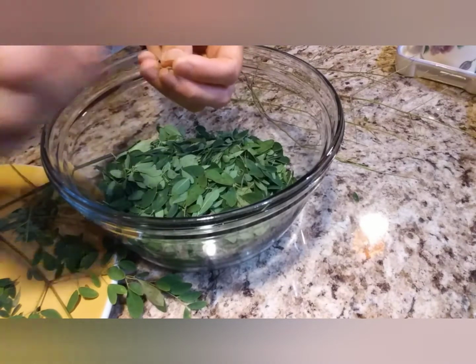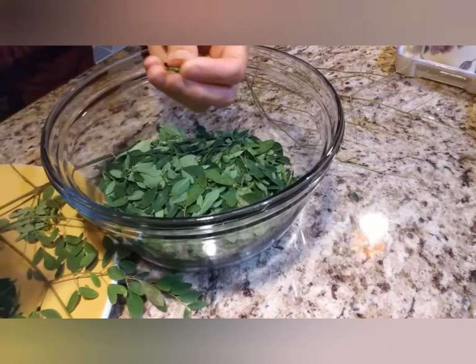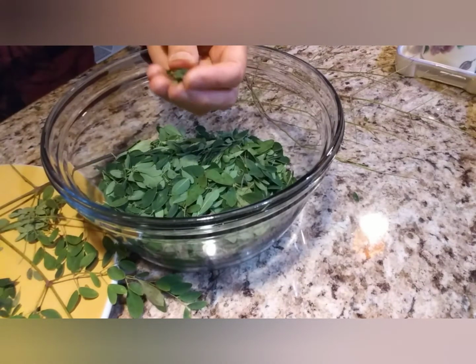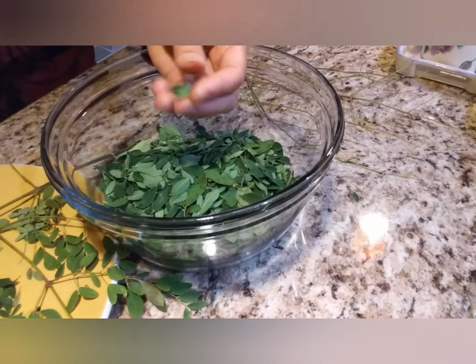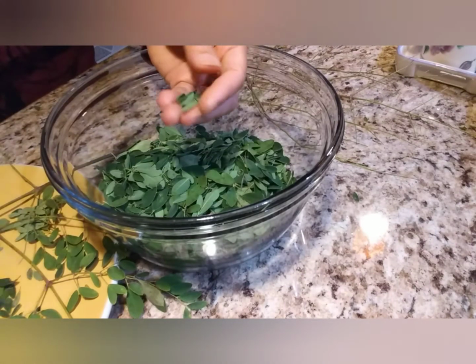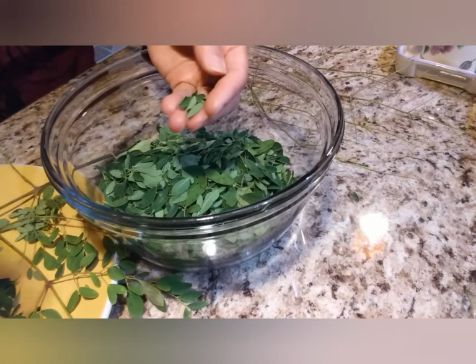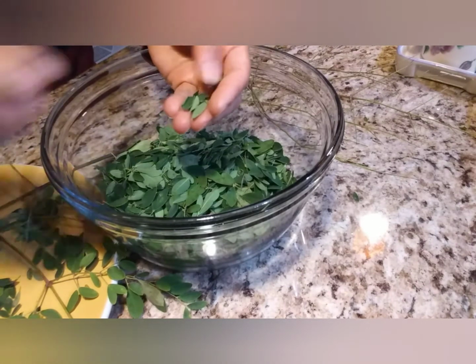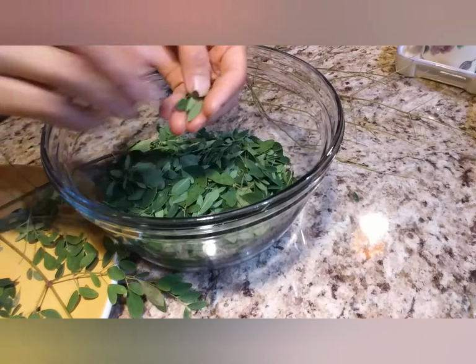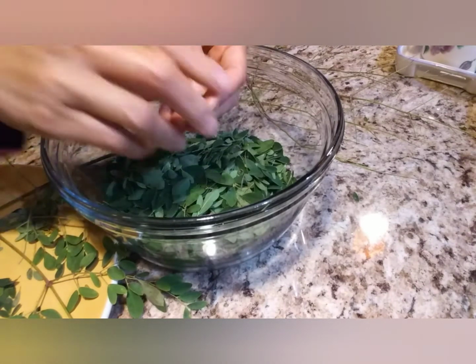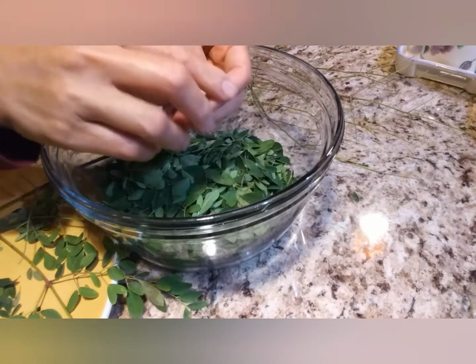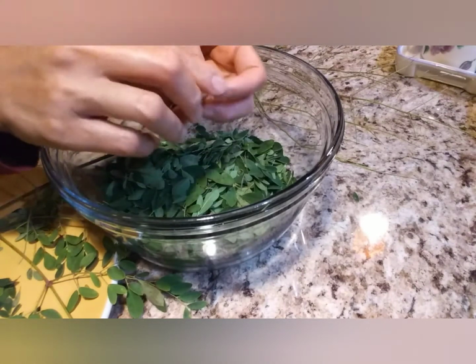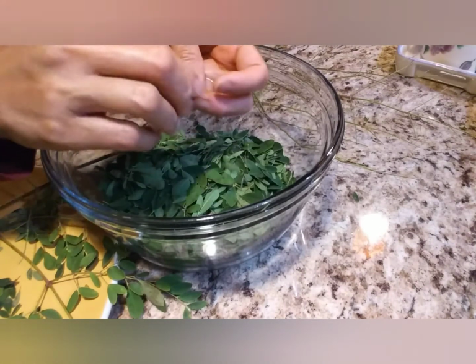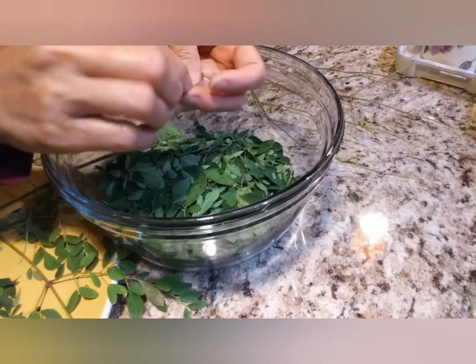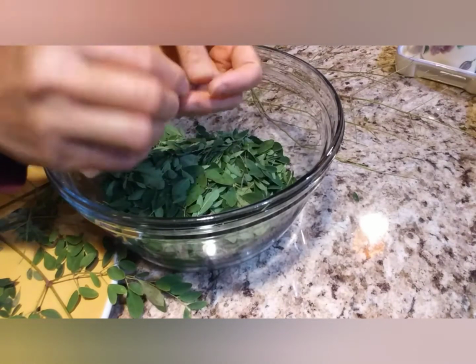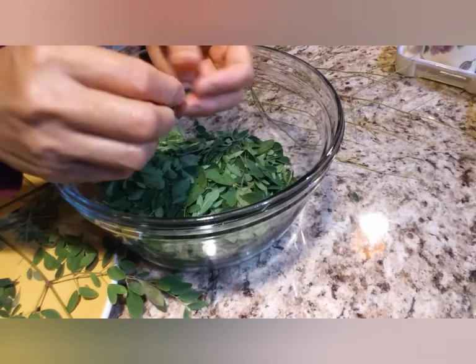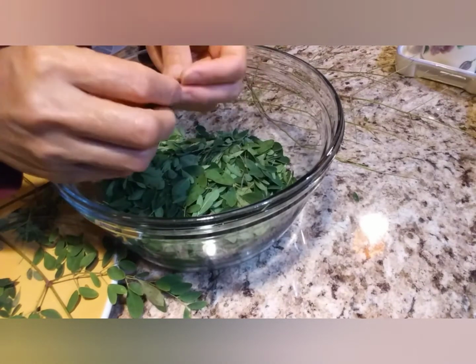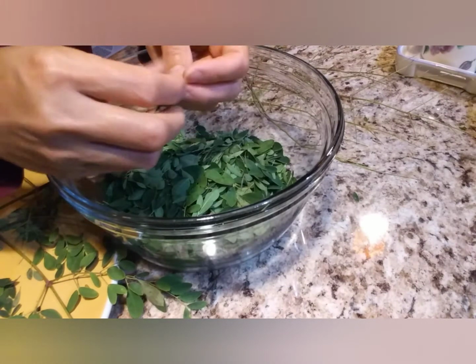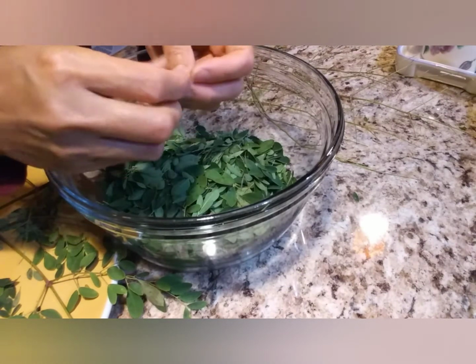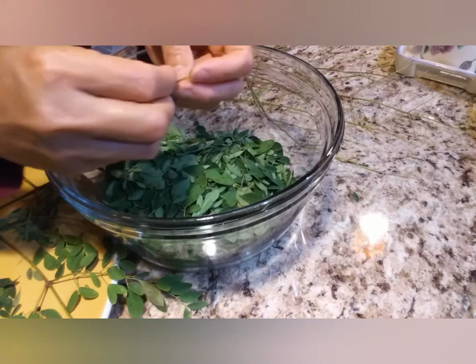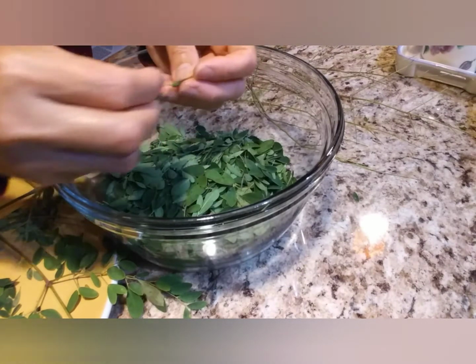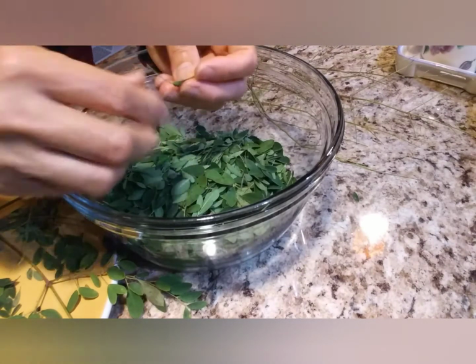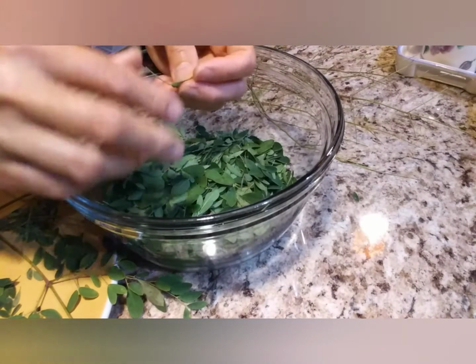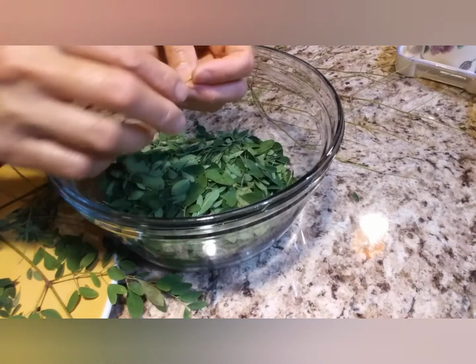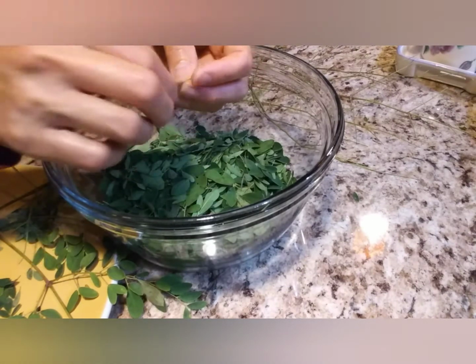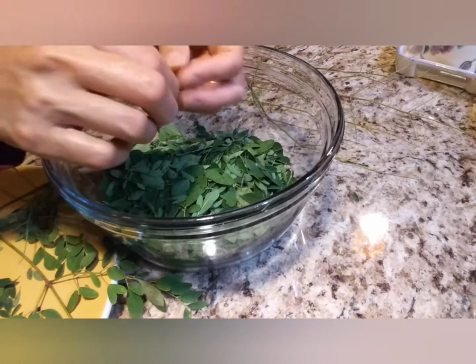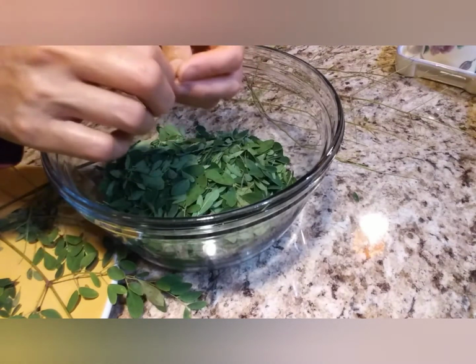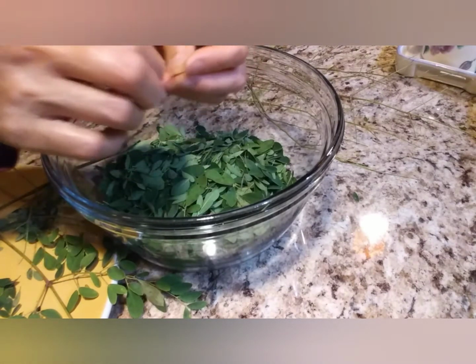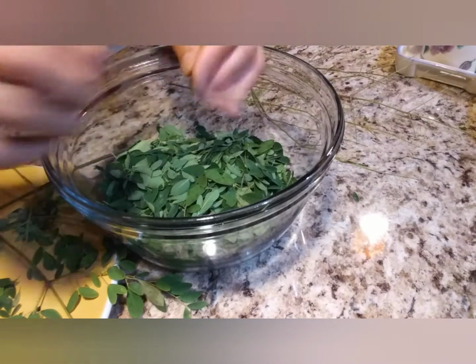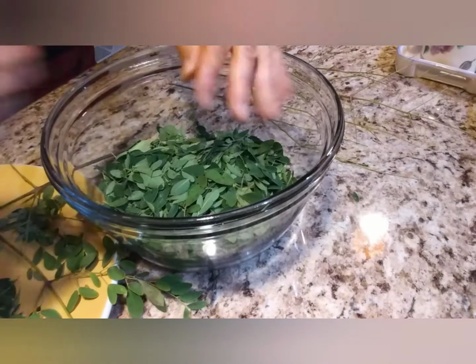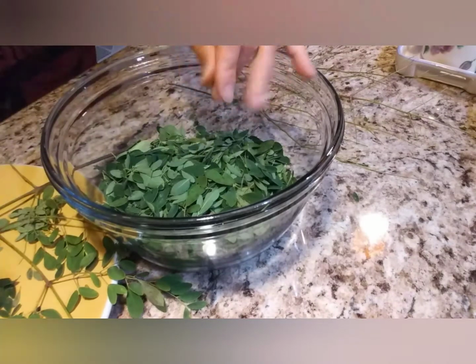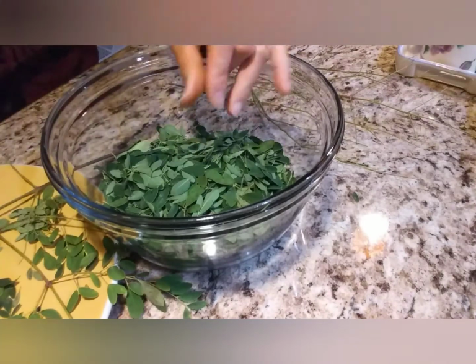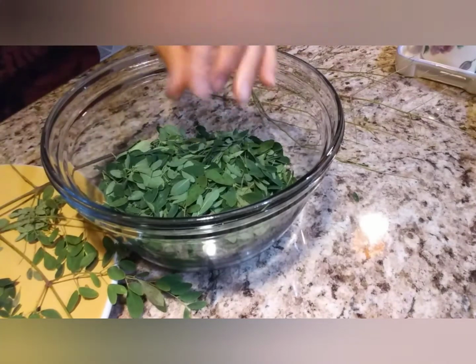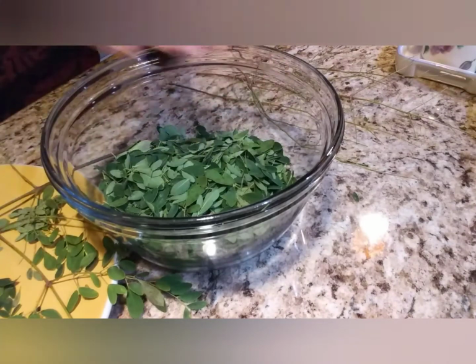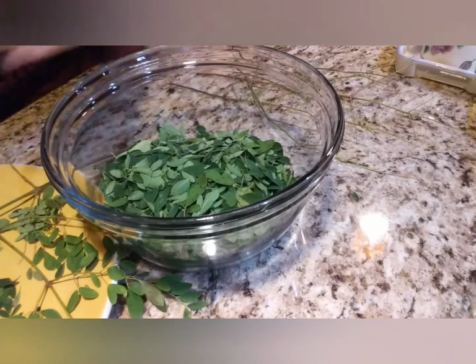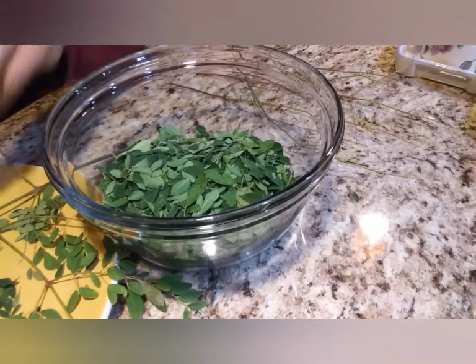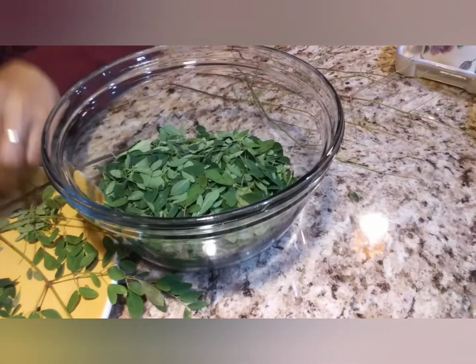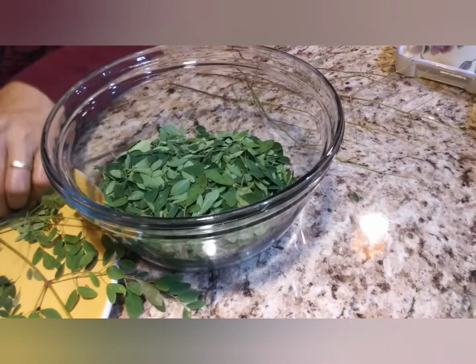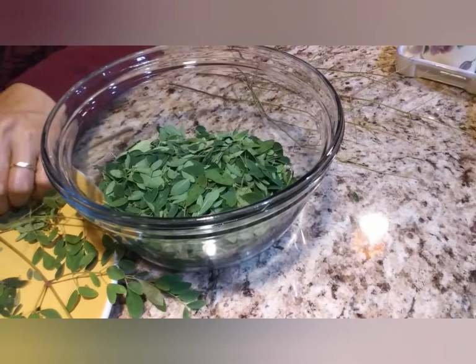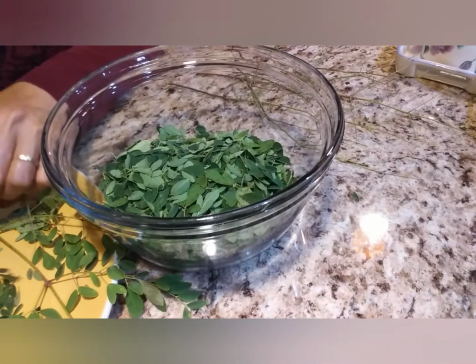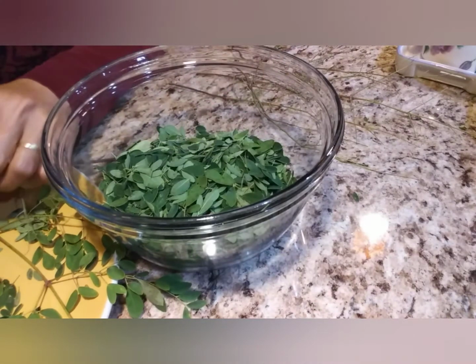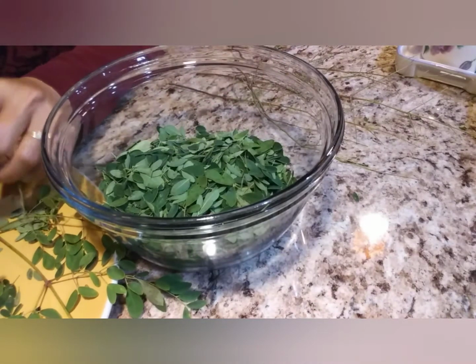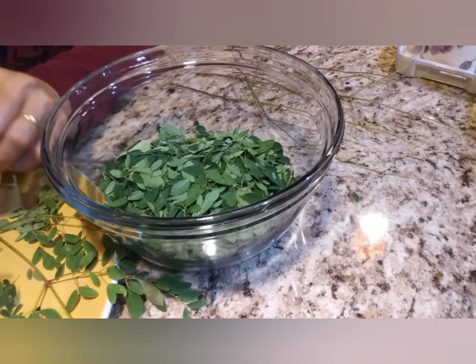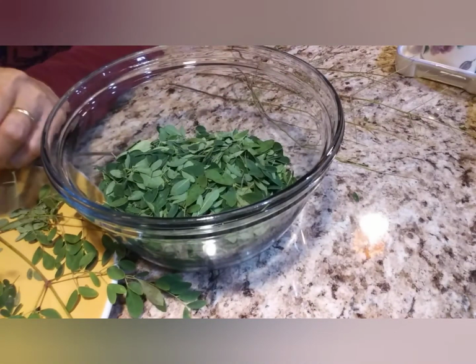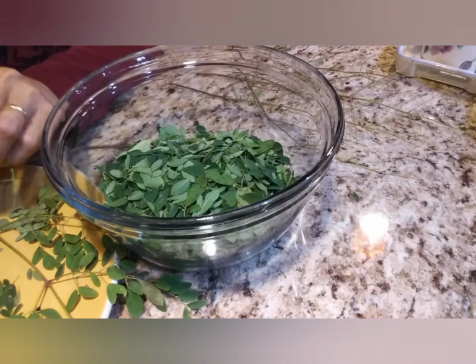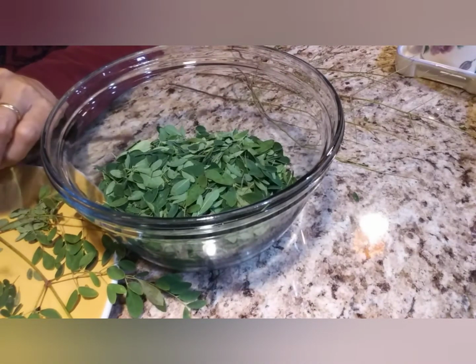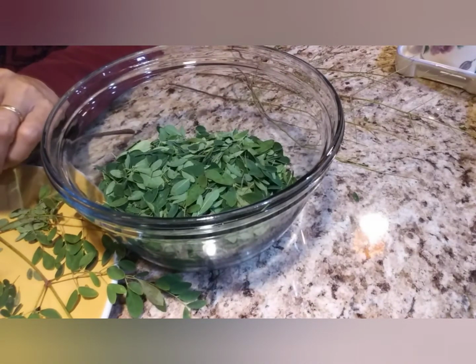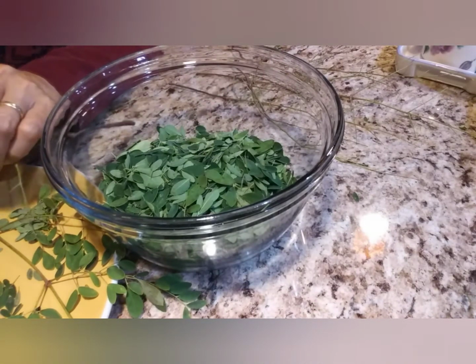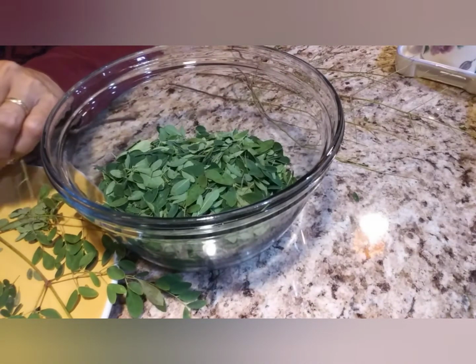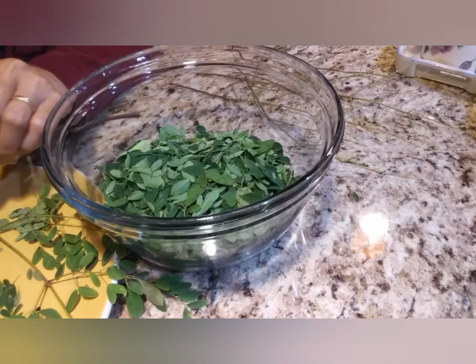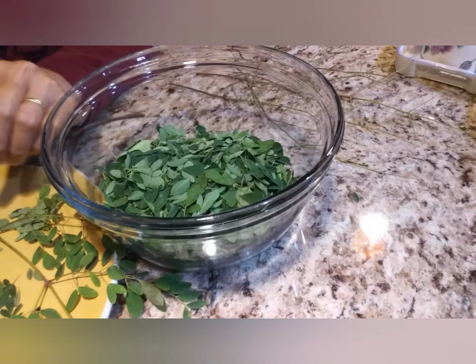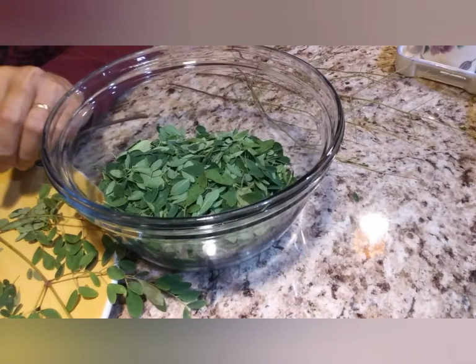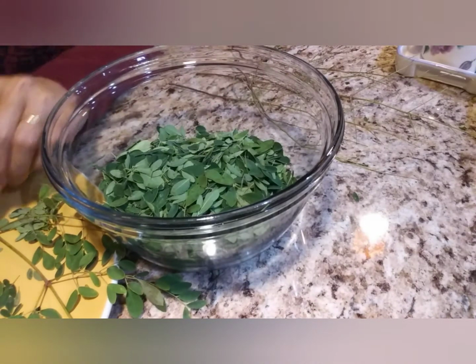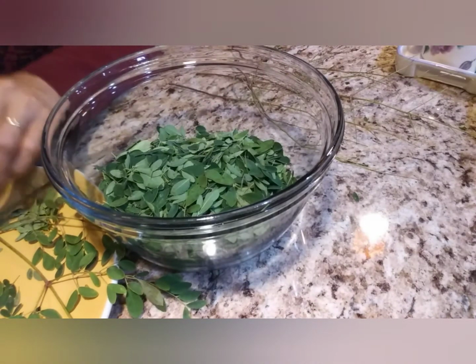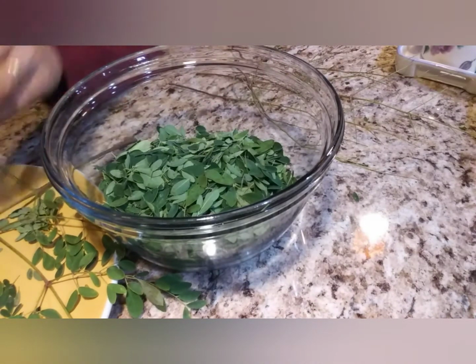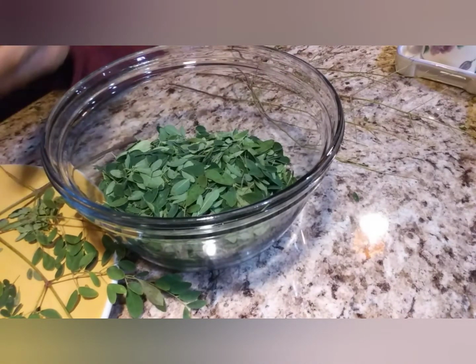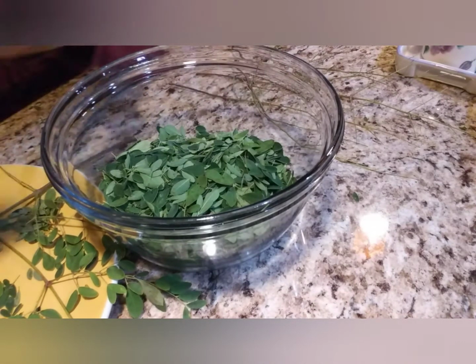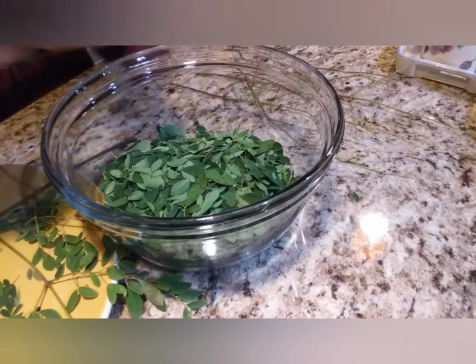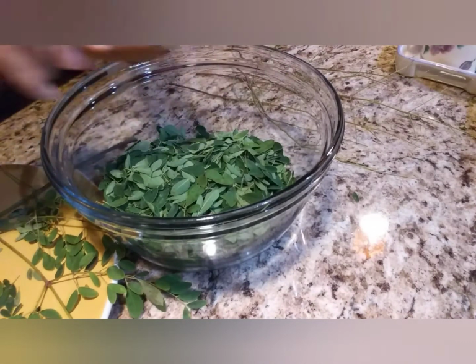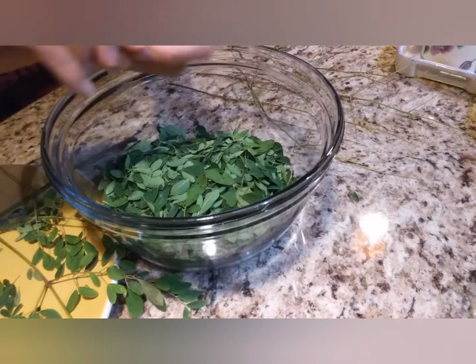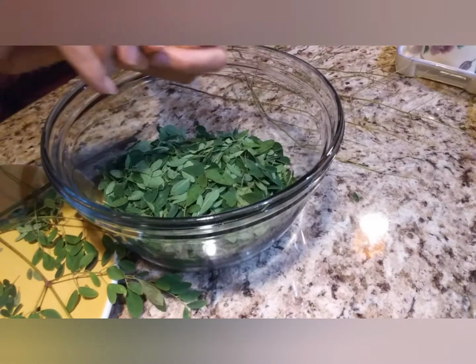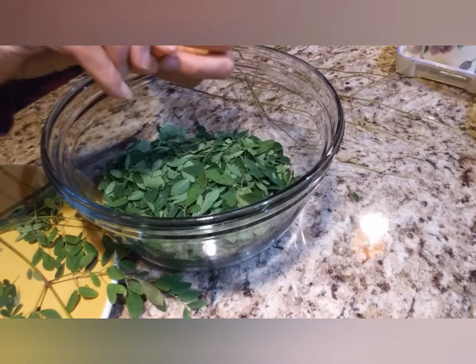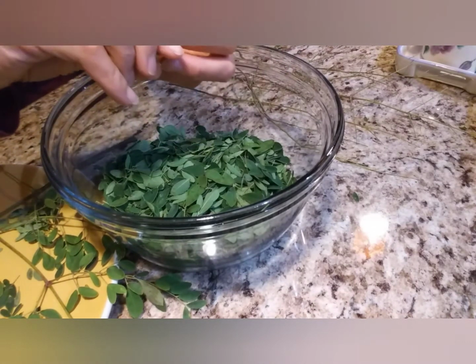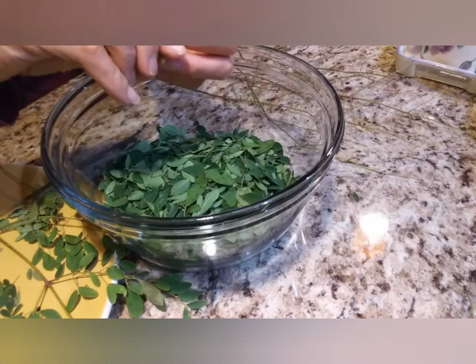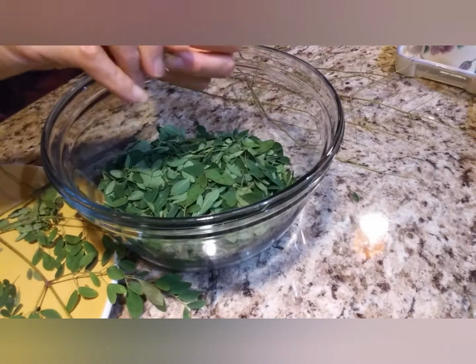Tomorrow I'll make a smoothie again and I'll add some of this moringa to it.